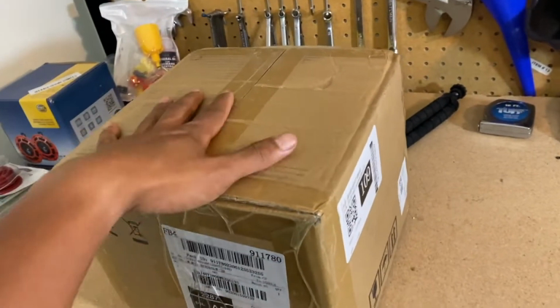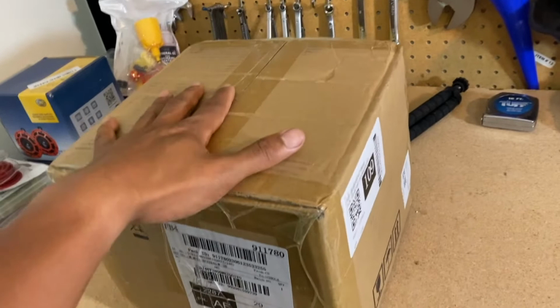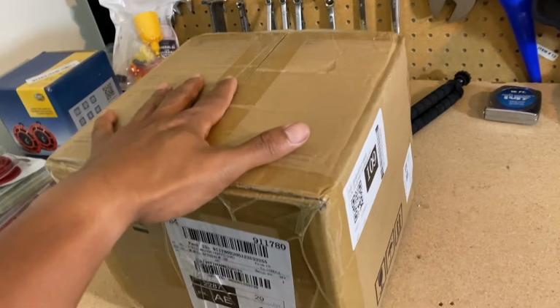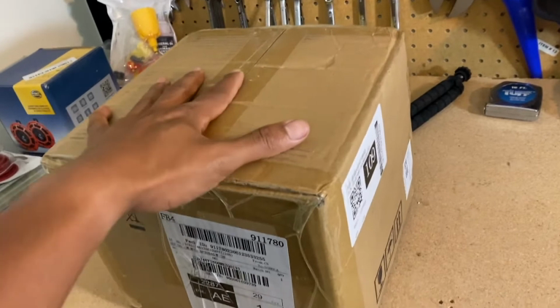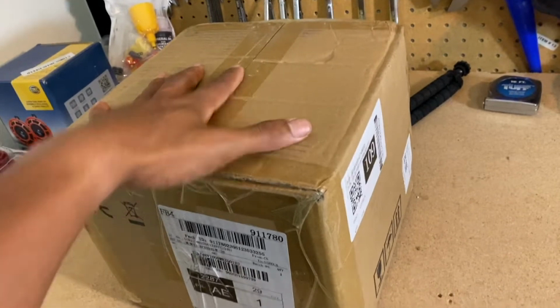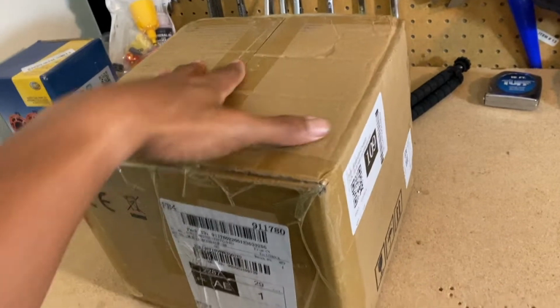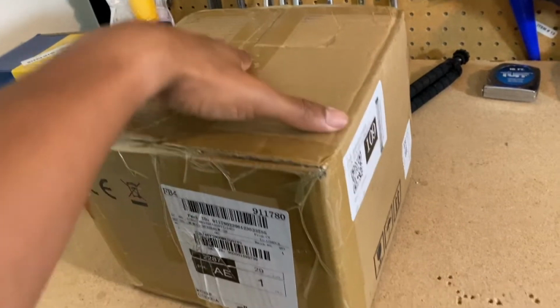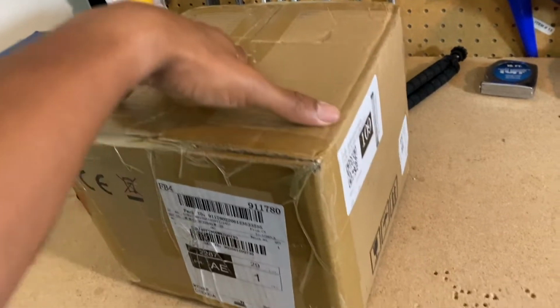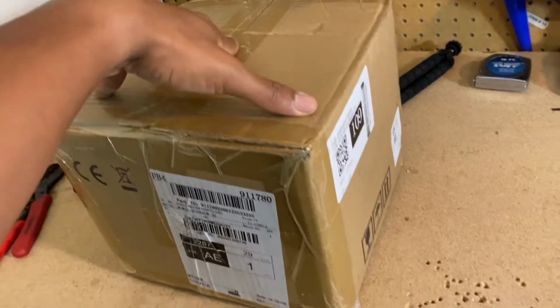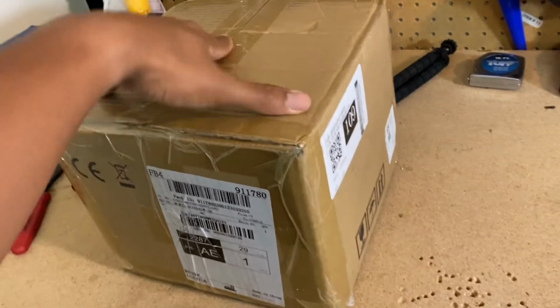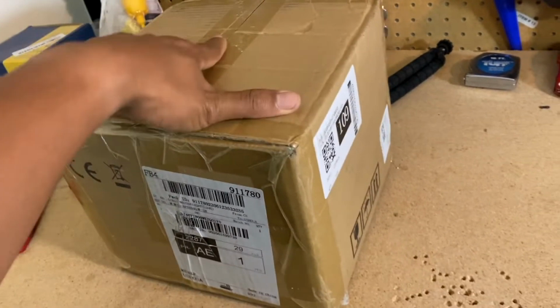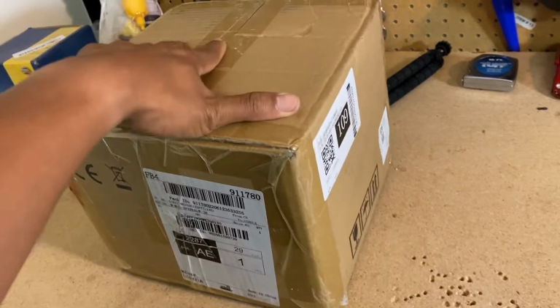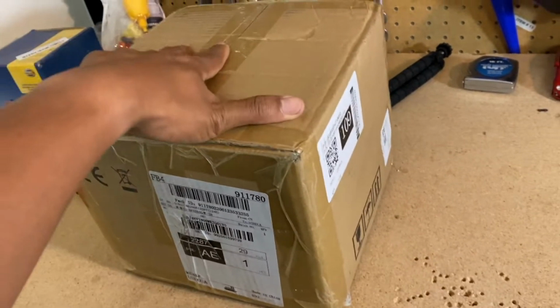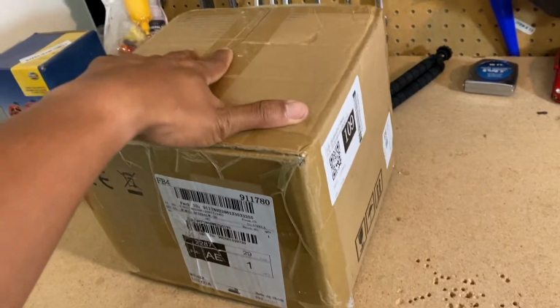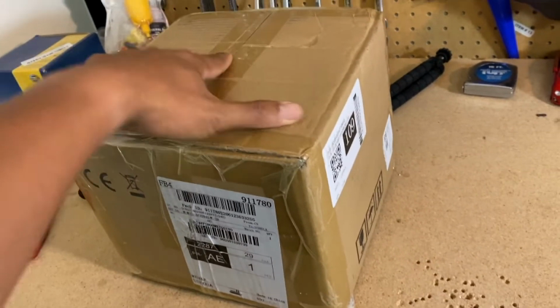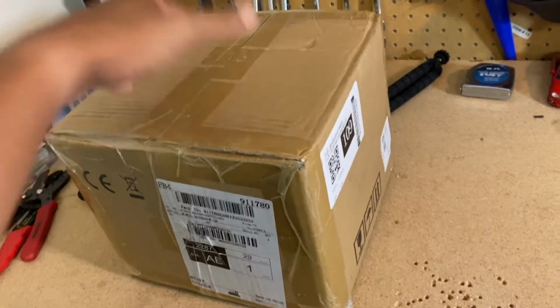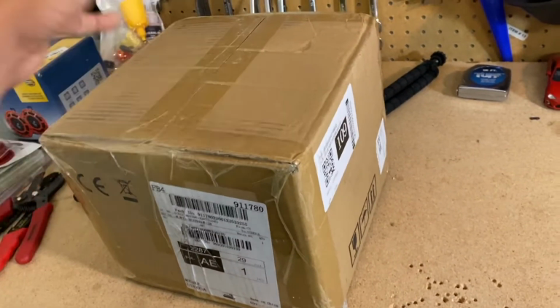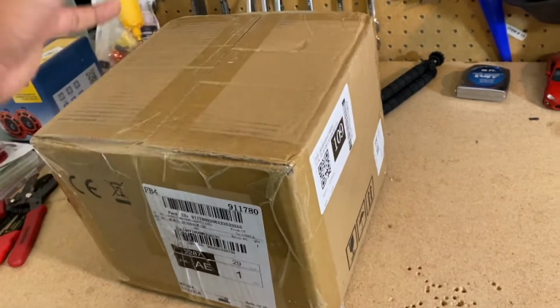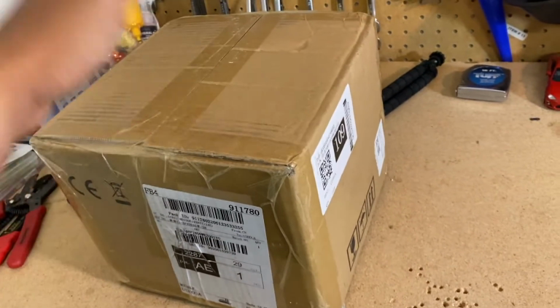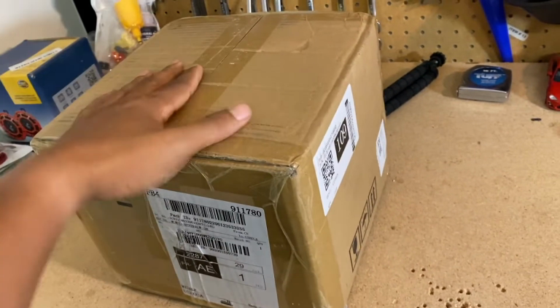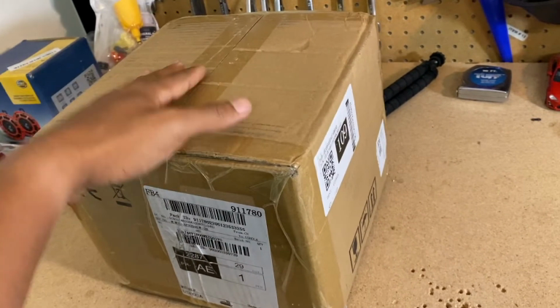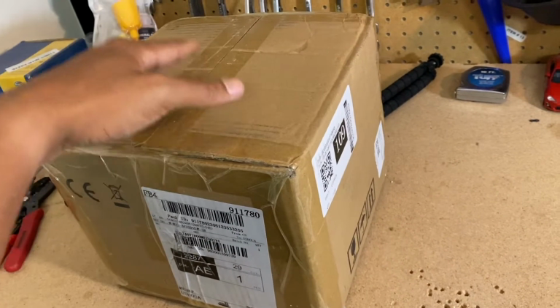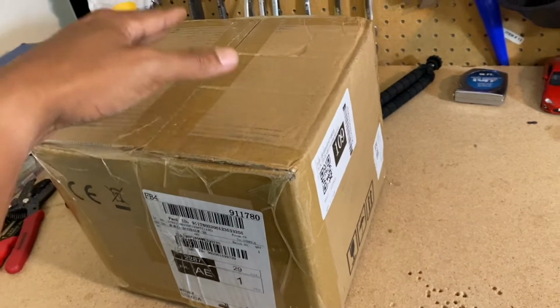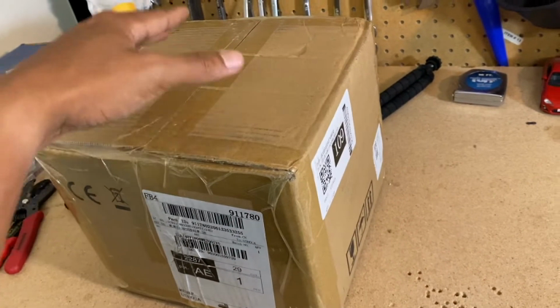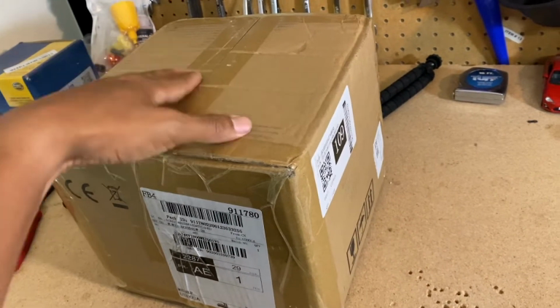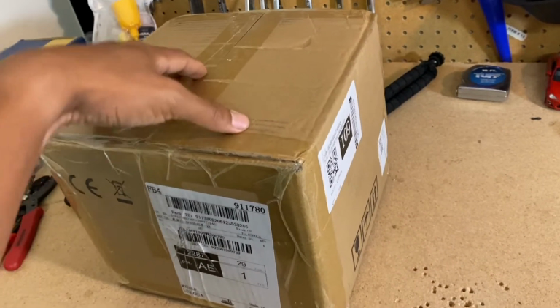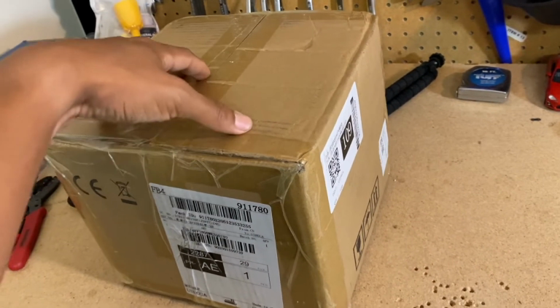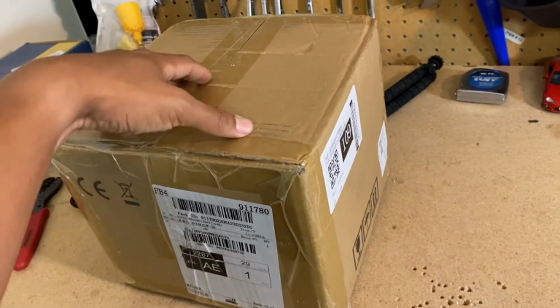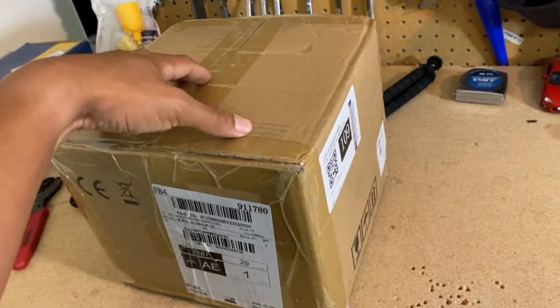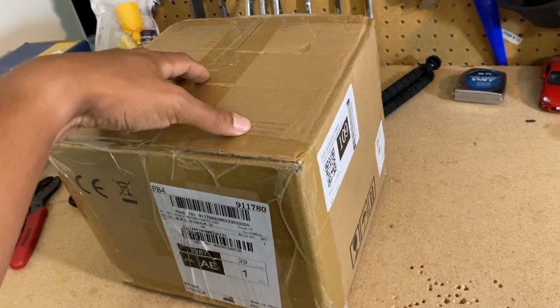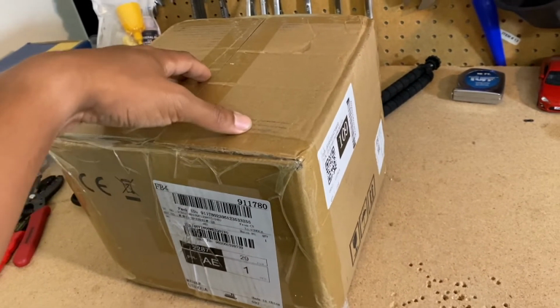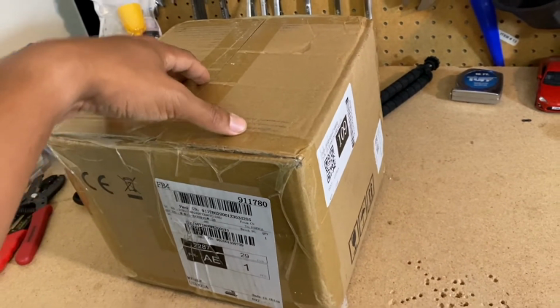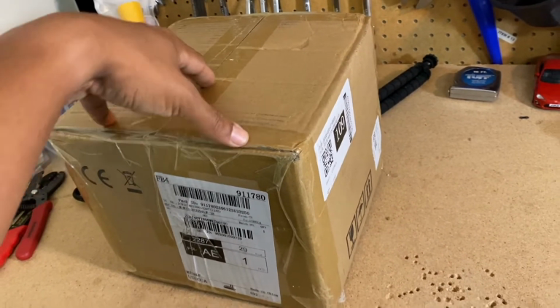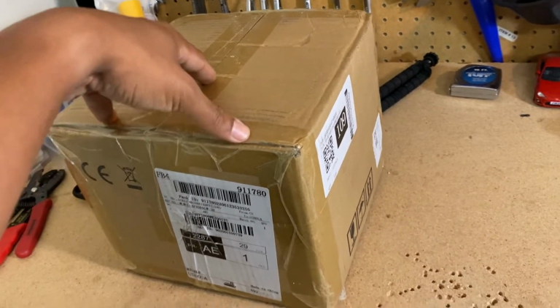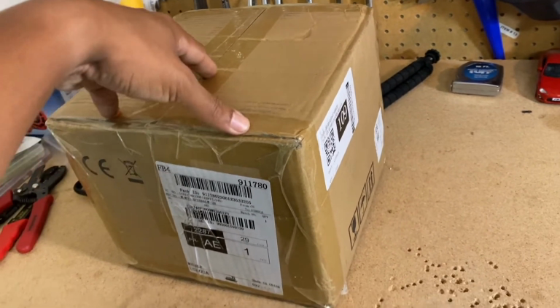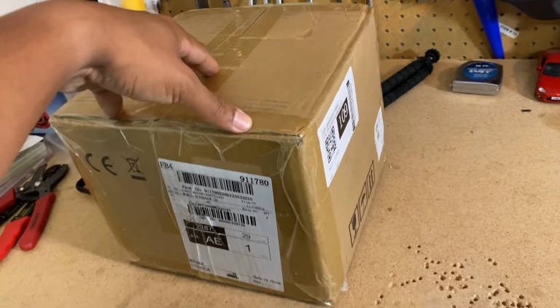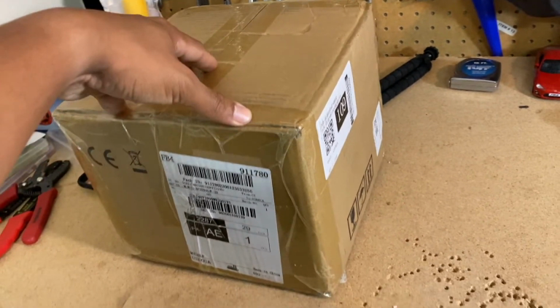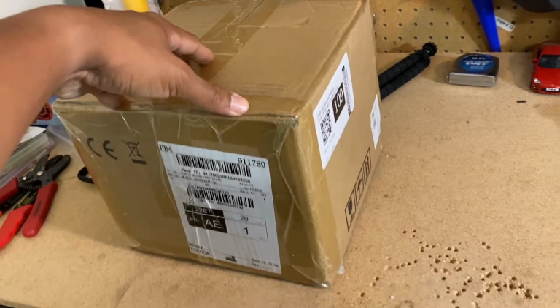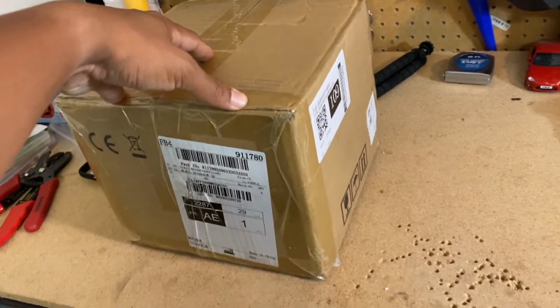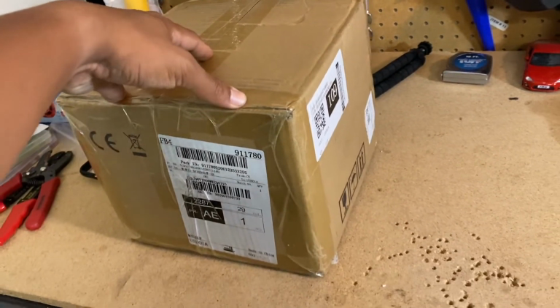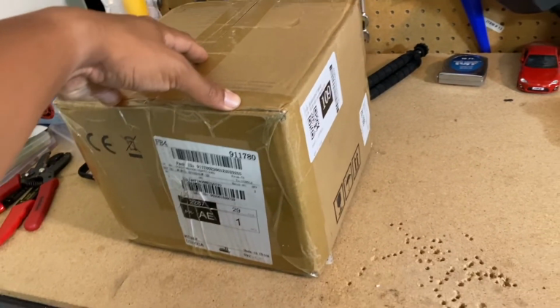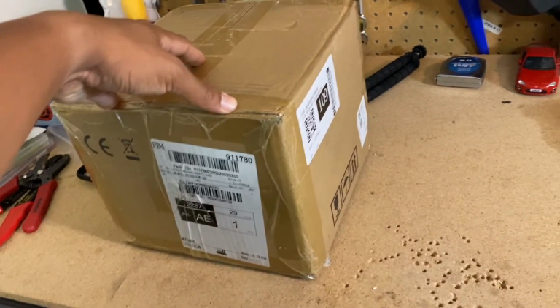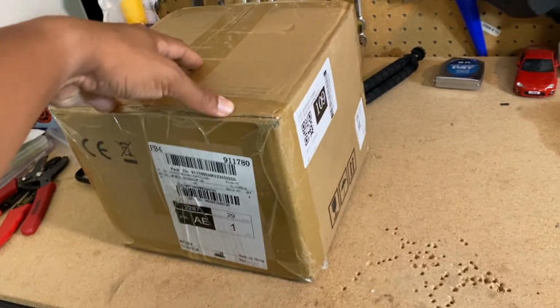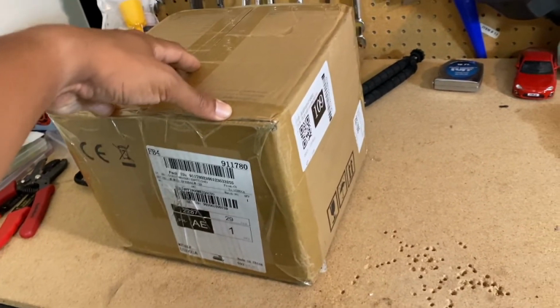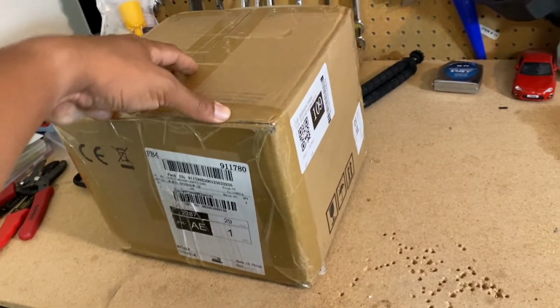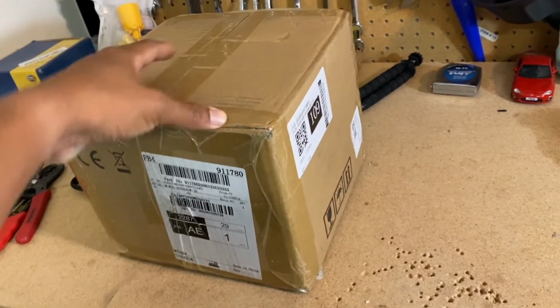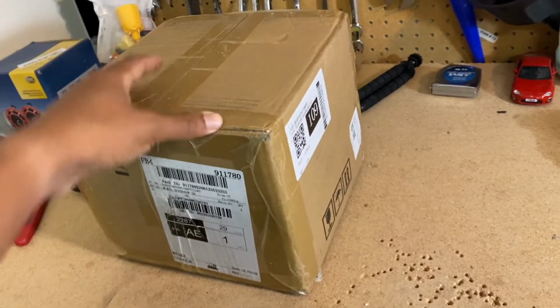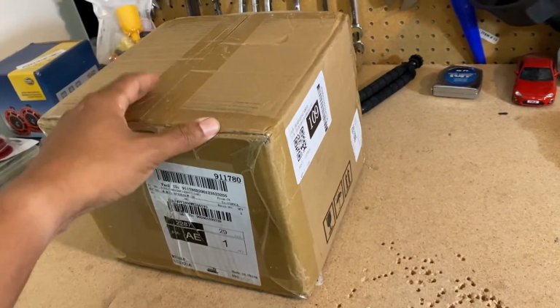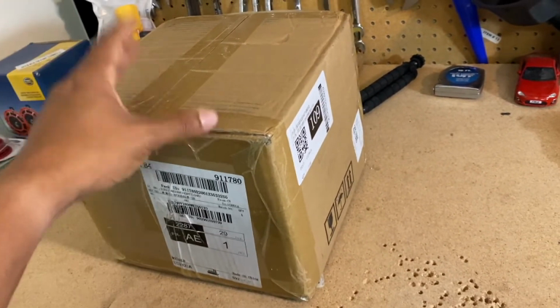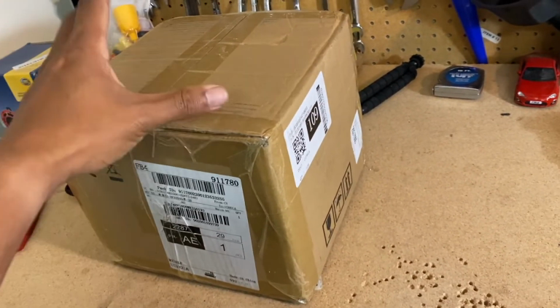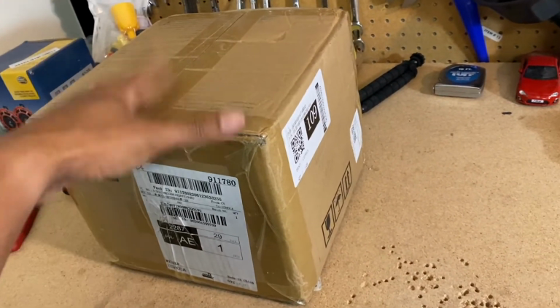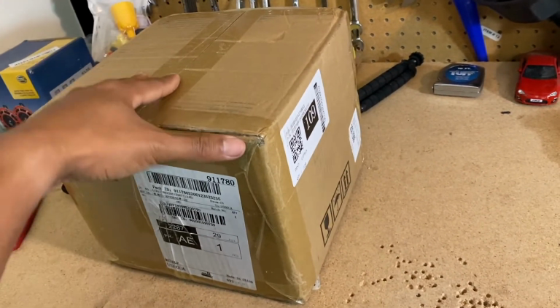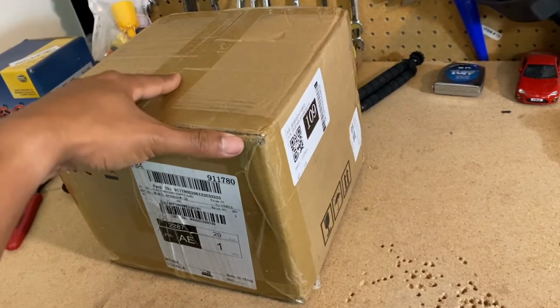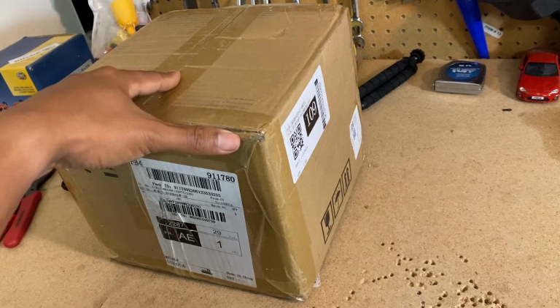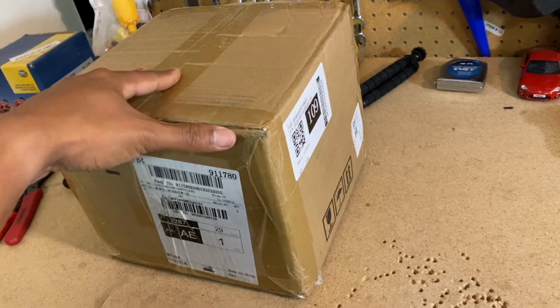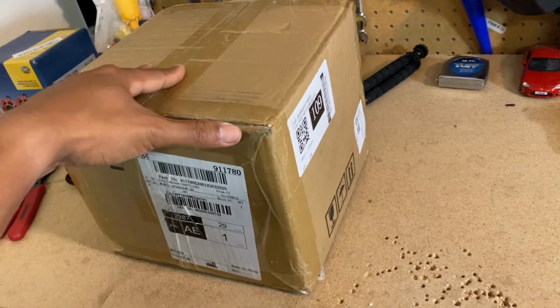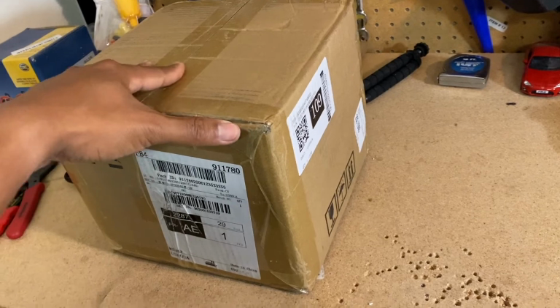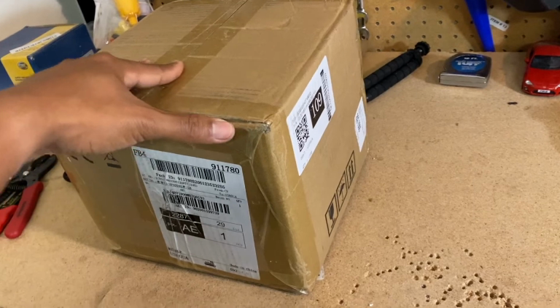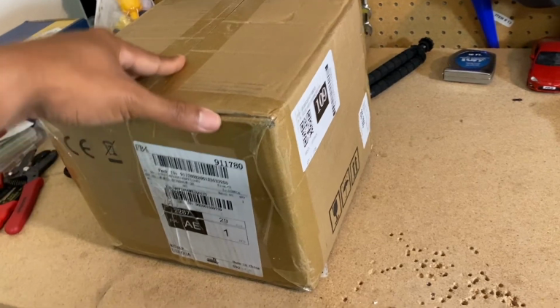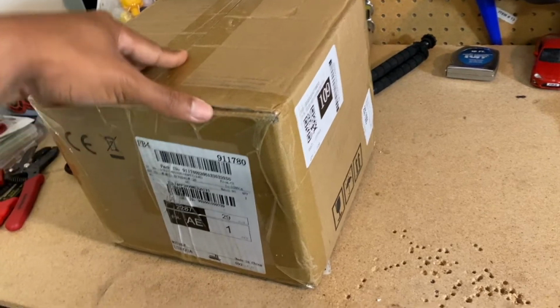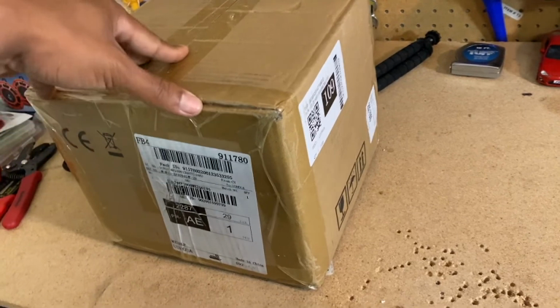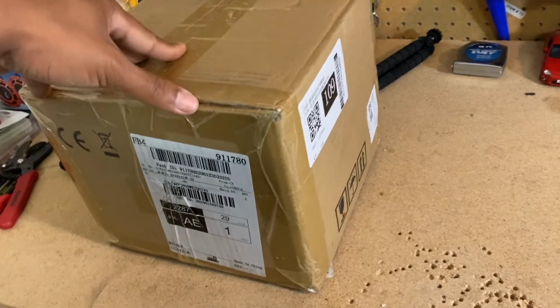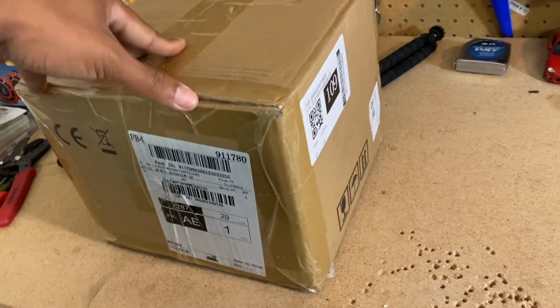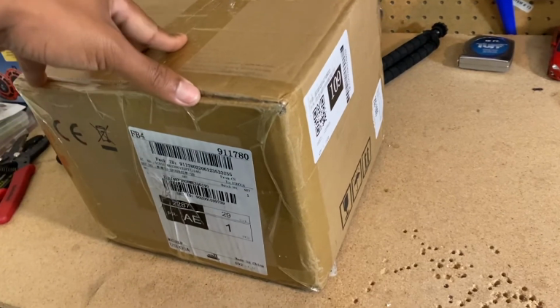All right guys, the new brushless motor kit that I ordered for a hundred bucks is finally here, so let's go open this thing up and see what it comes with.